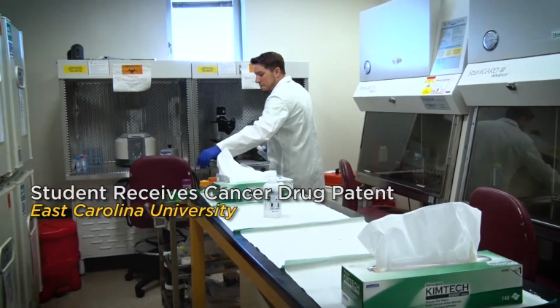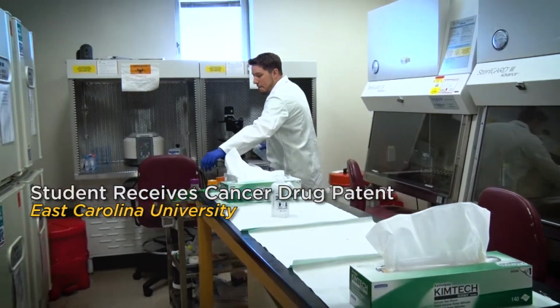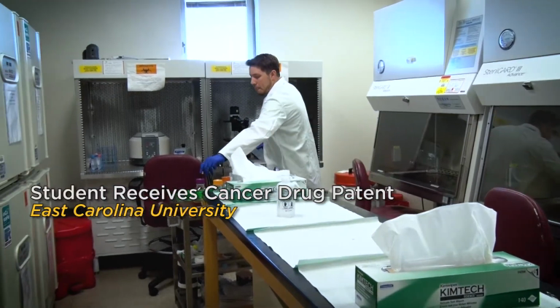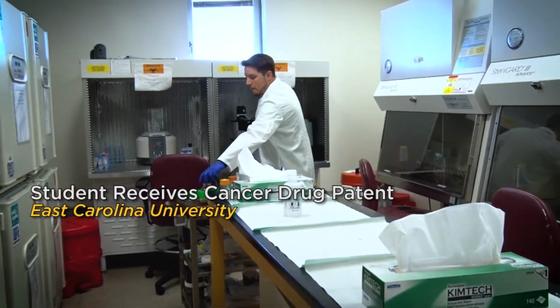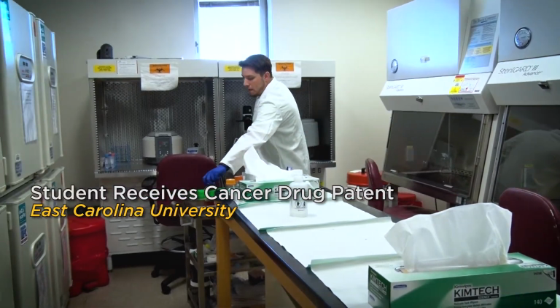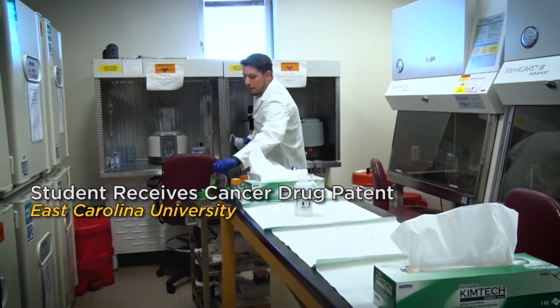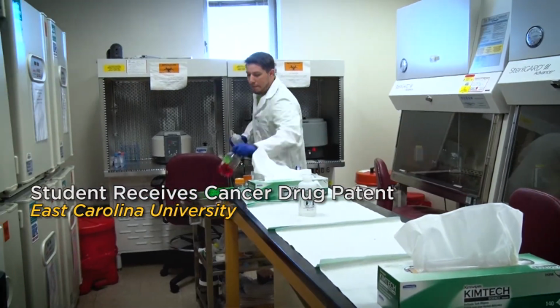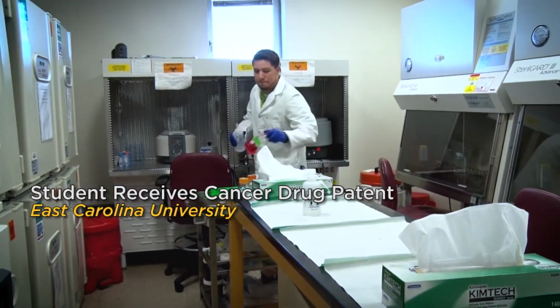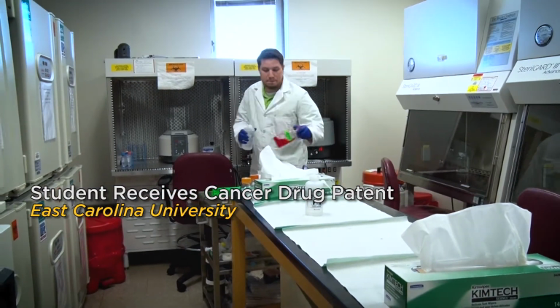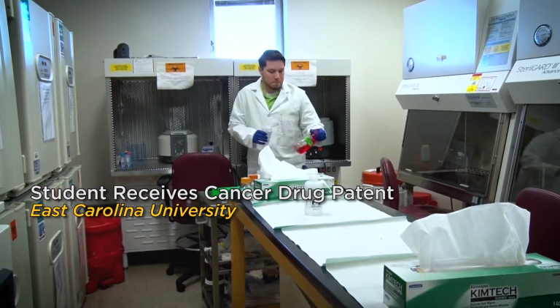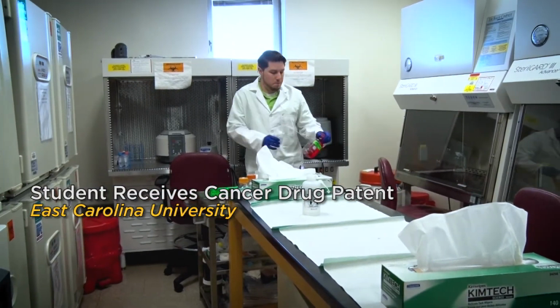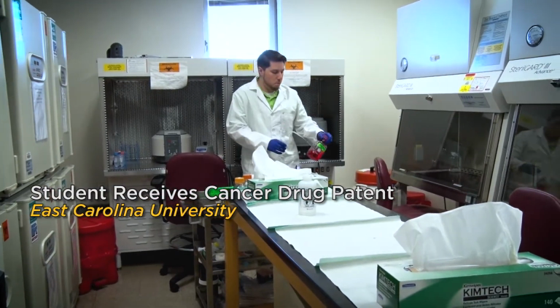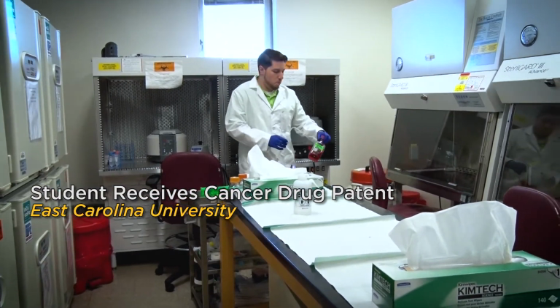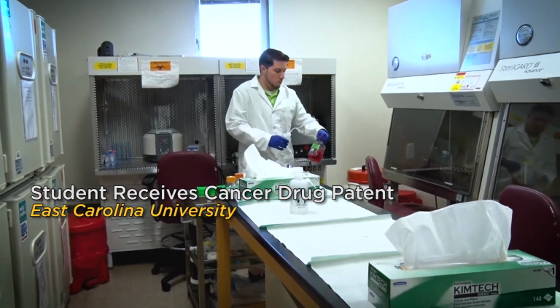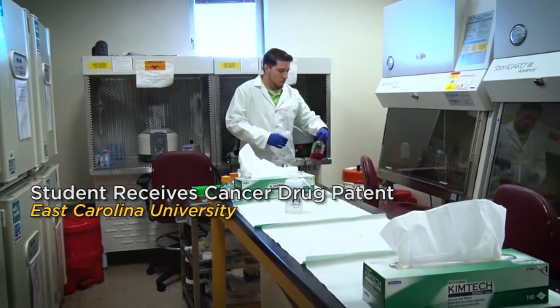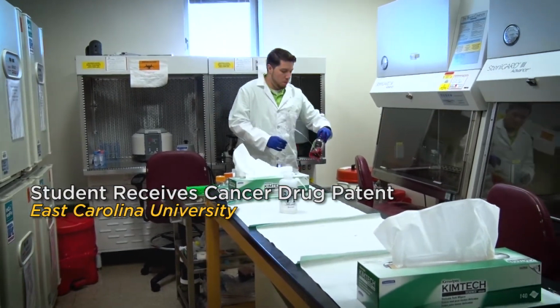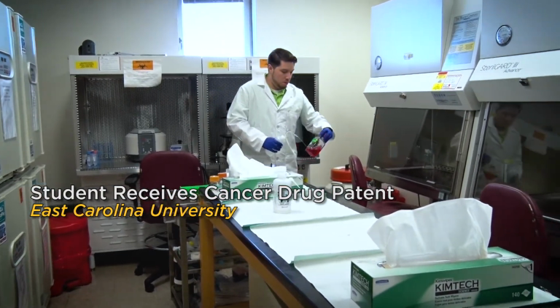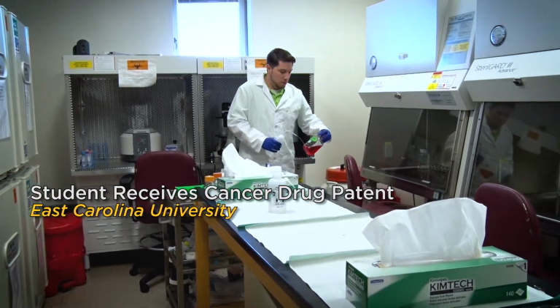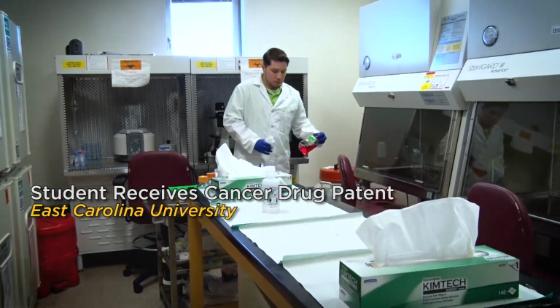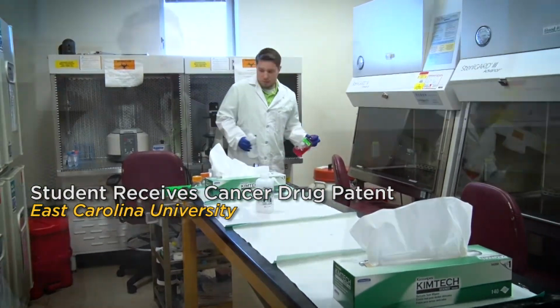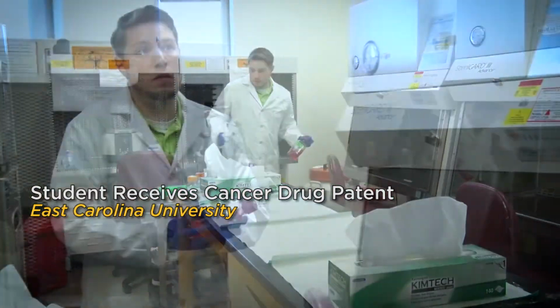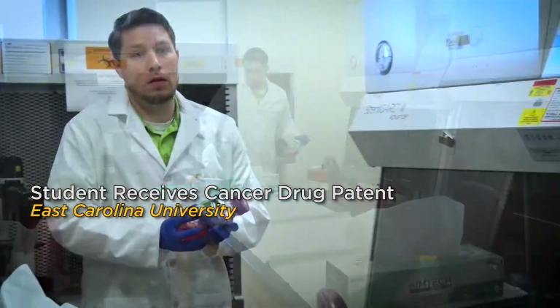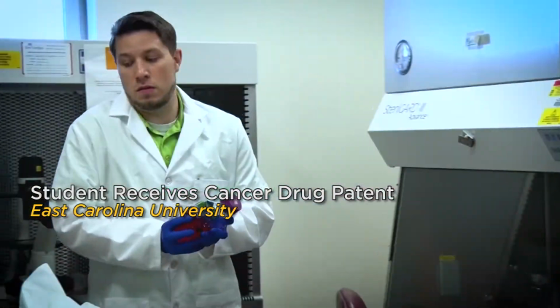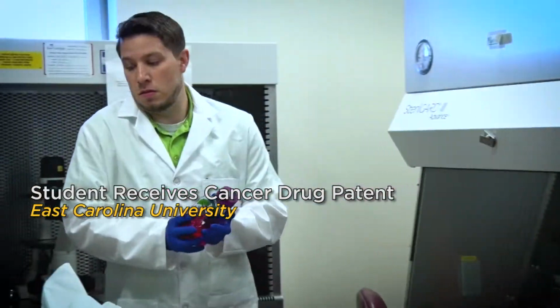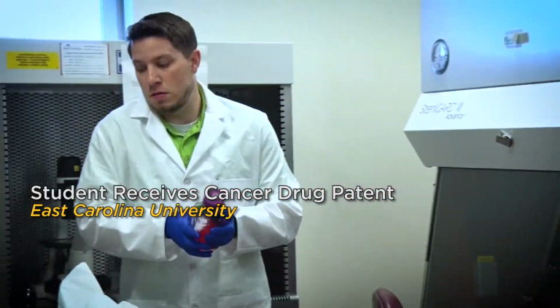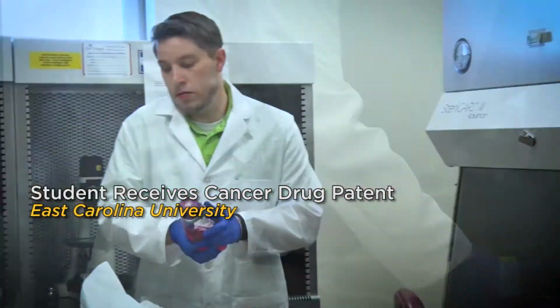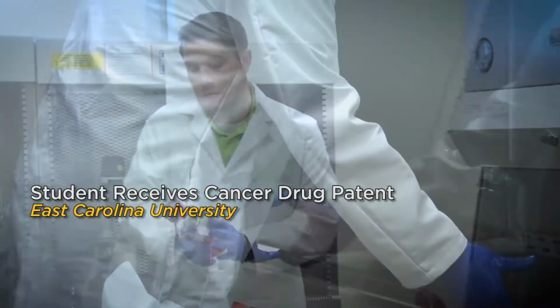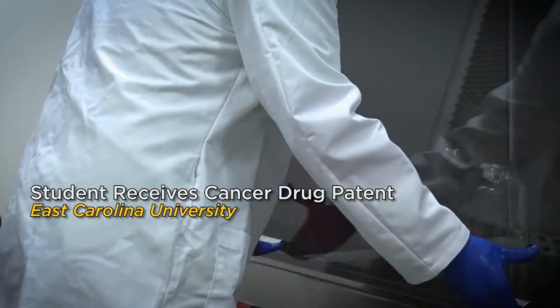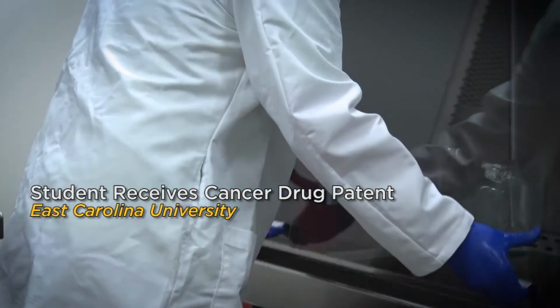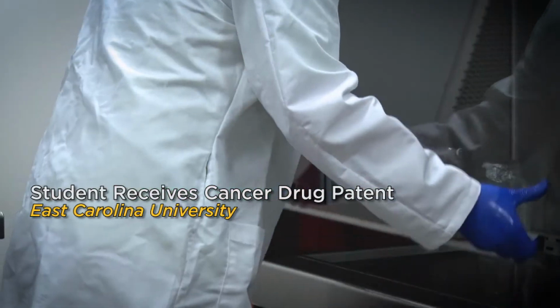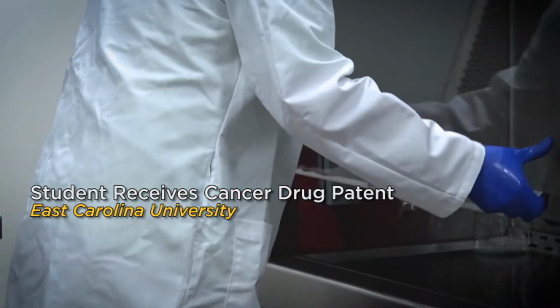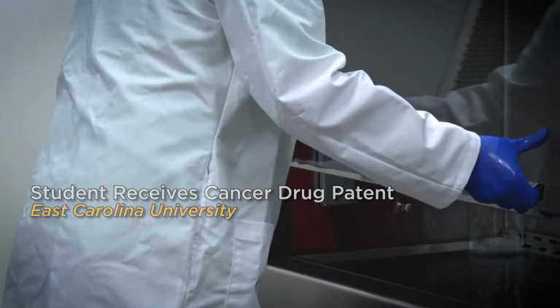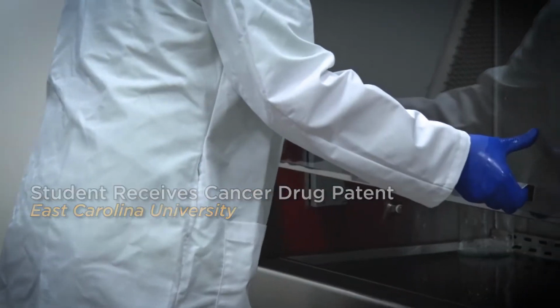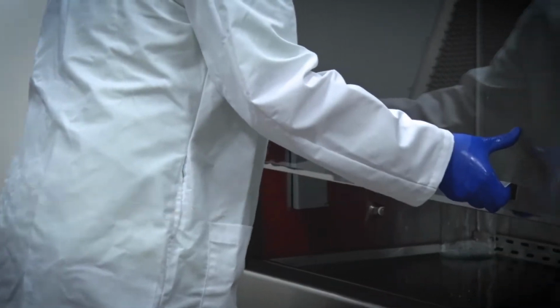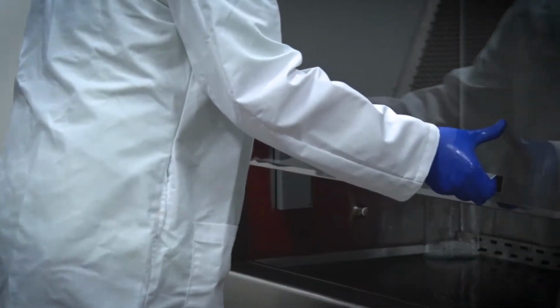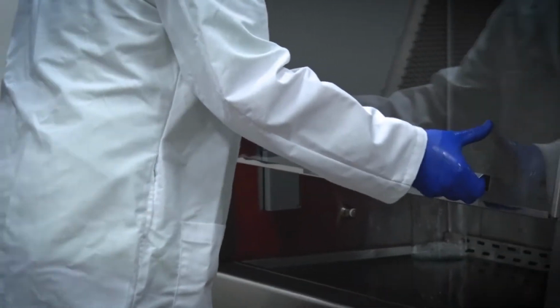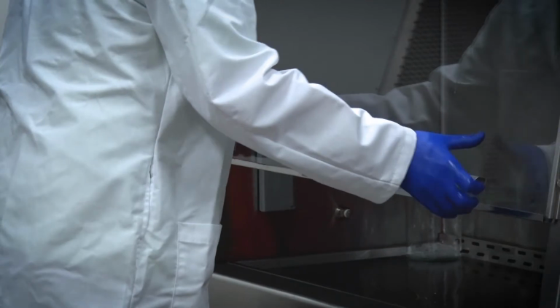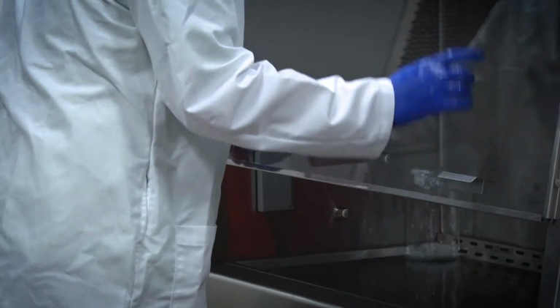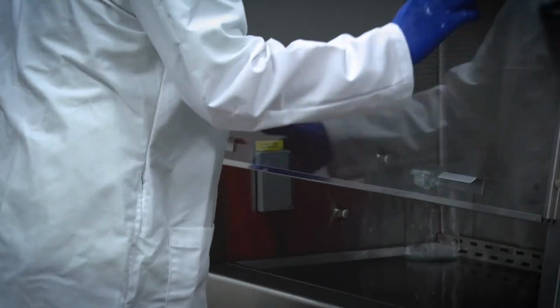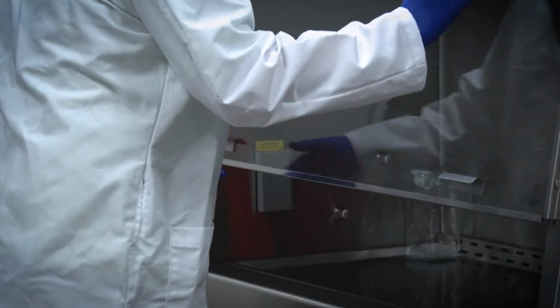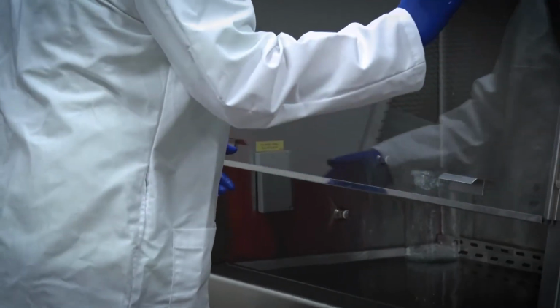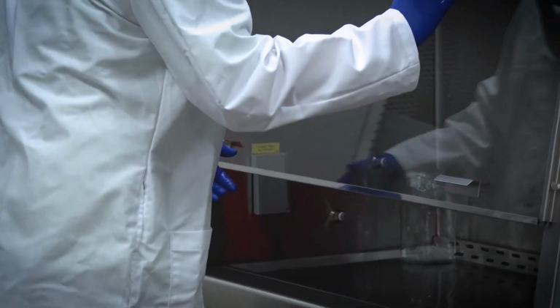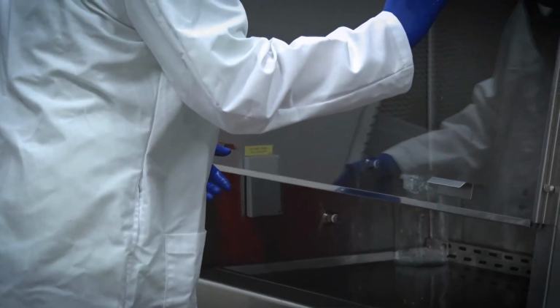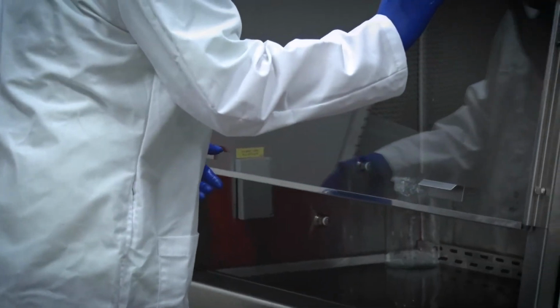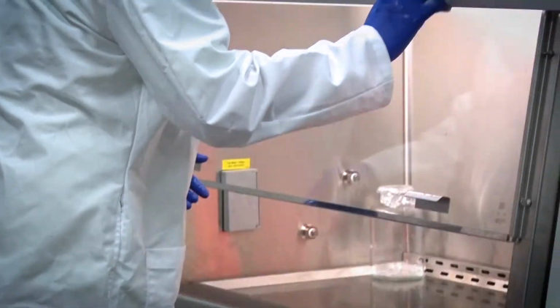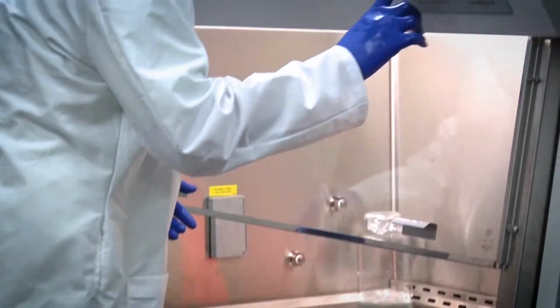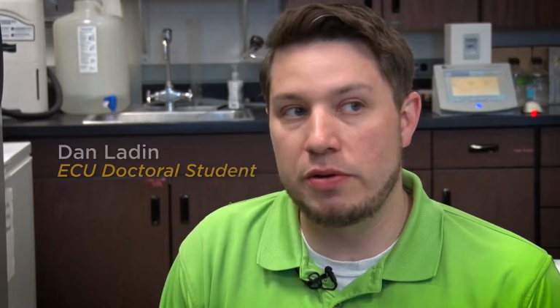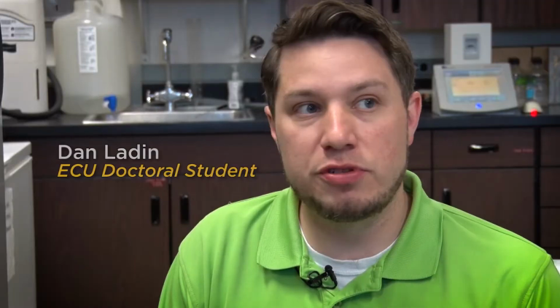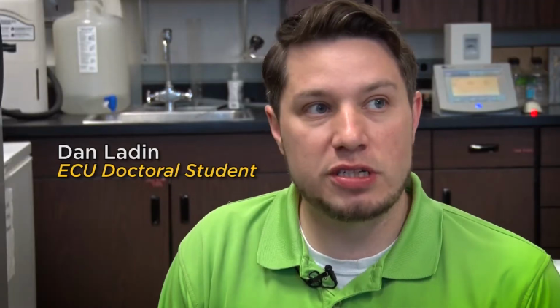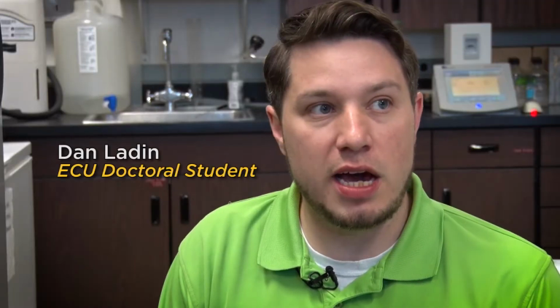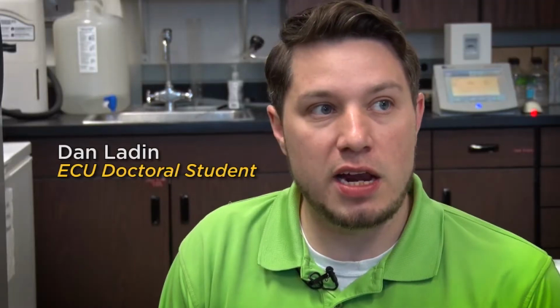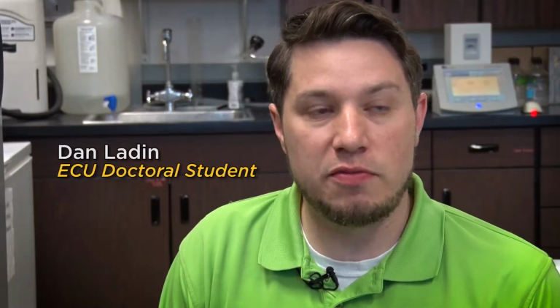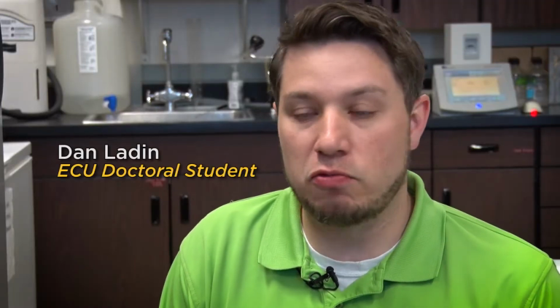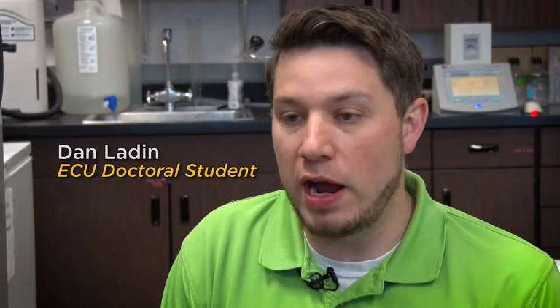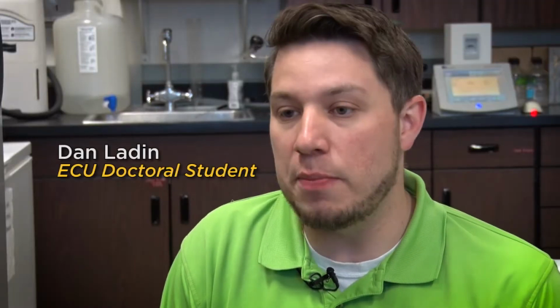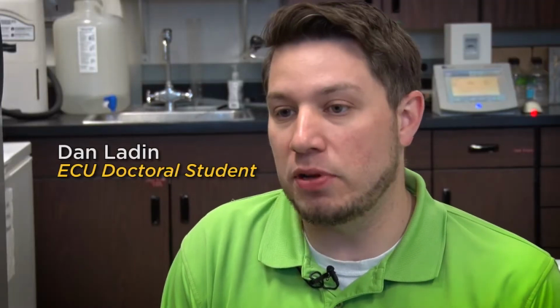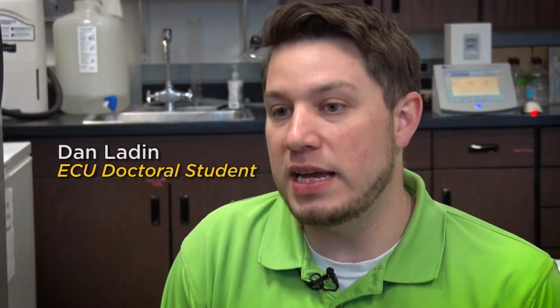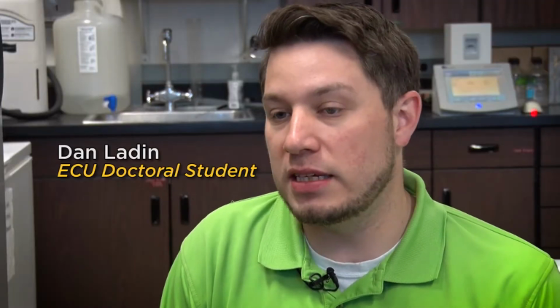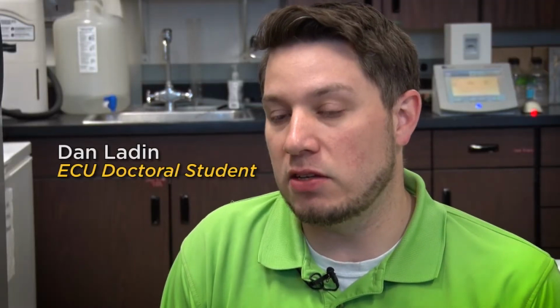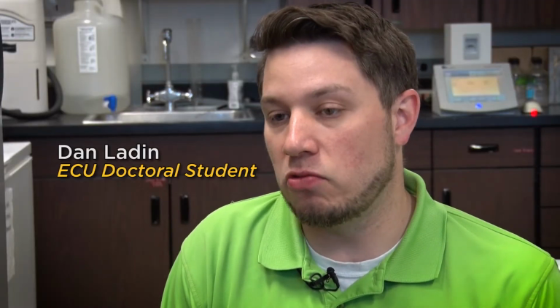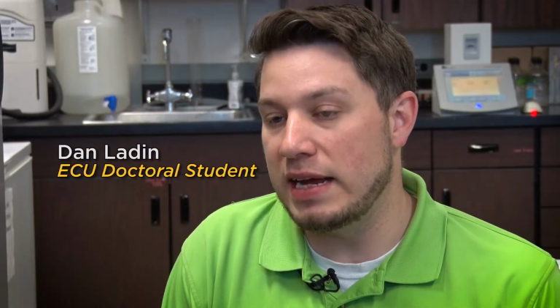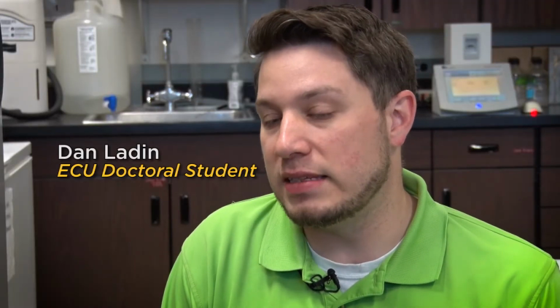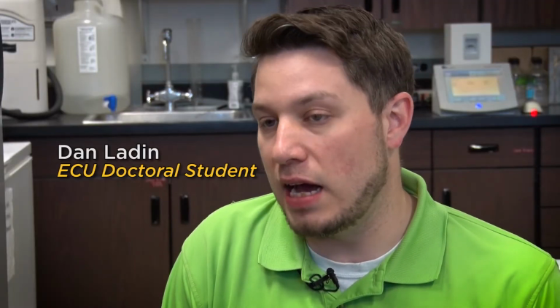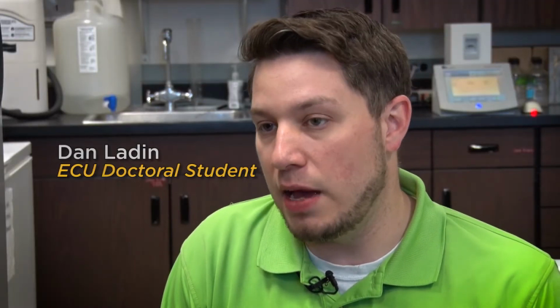I got really lucky coming to East Carolina University to work on this. I didn't know what I was getting myself into, to be honest with you, and it was just kind of right place at the right time.